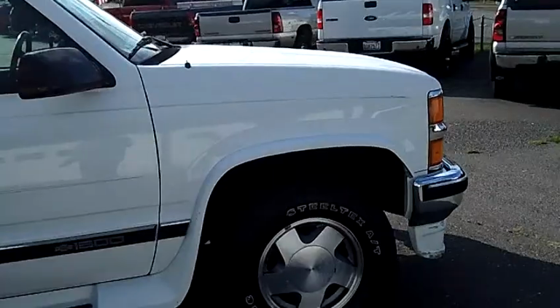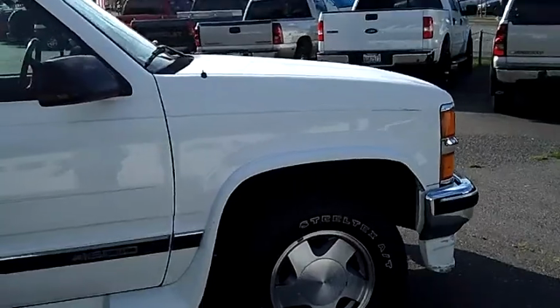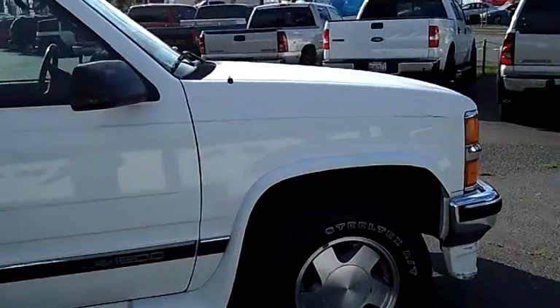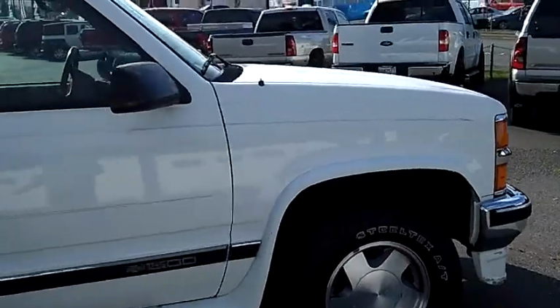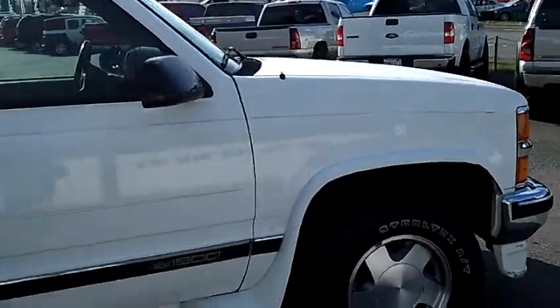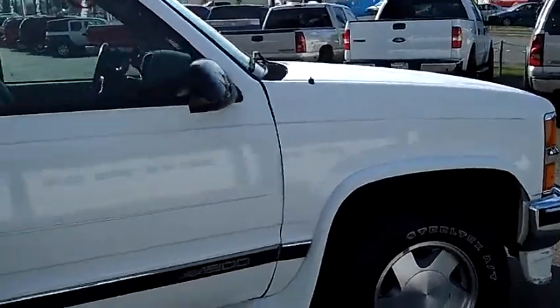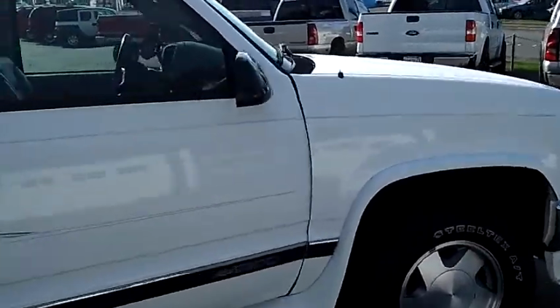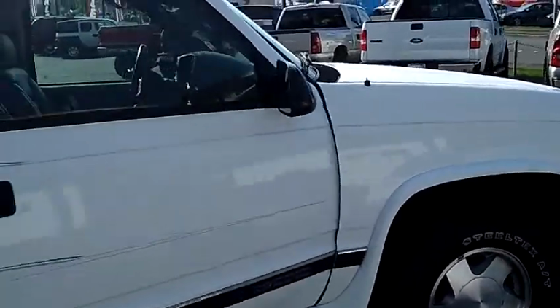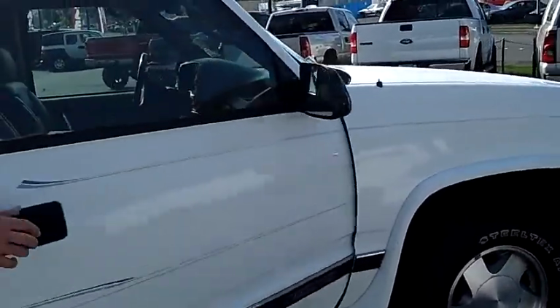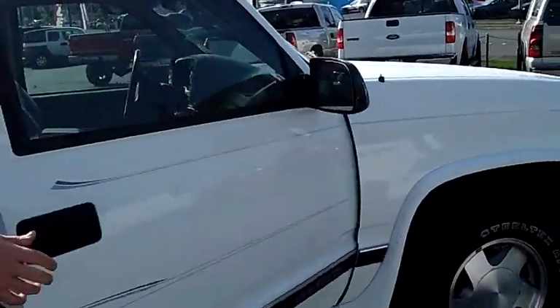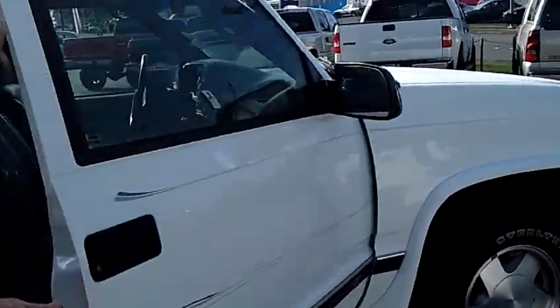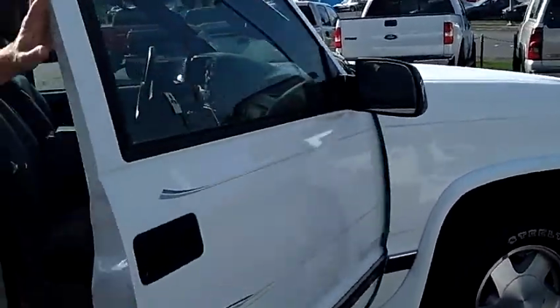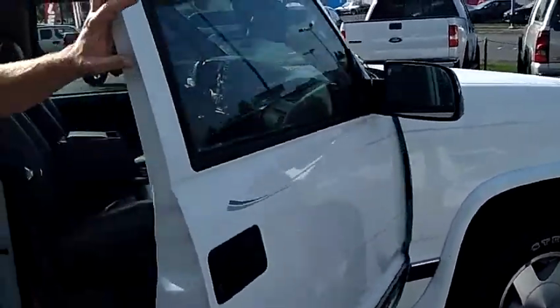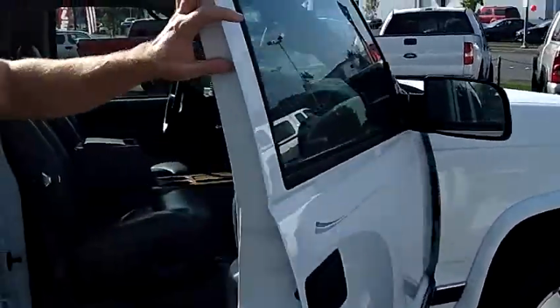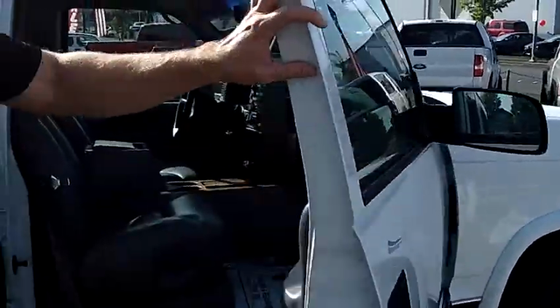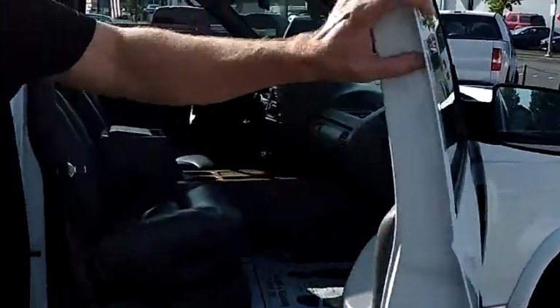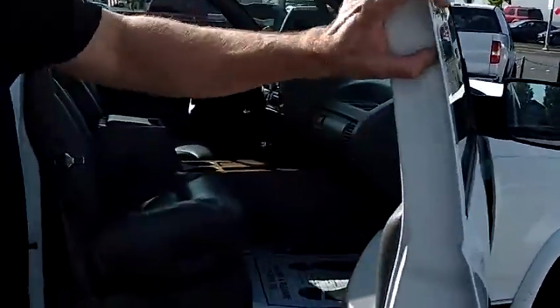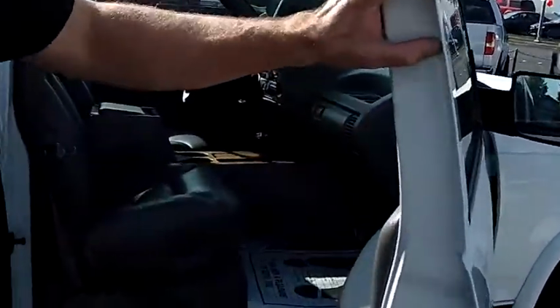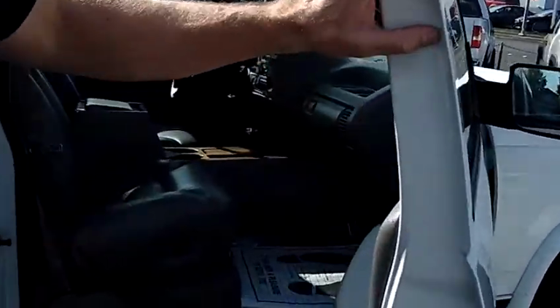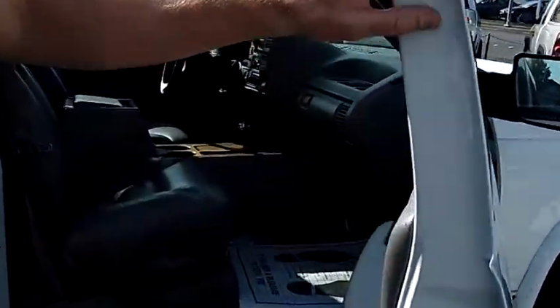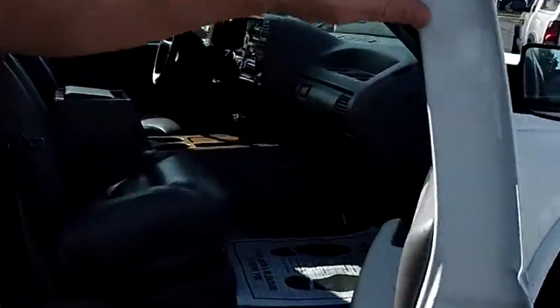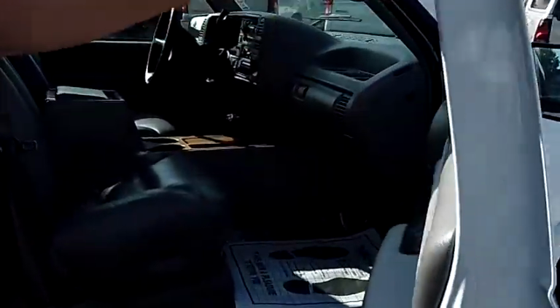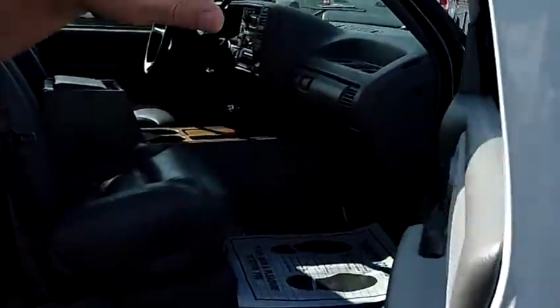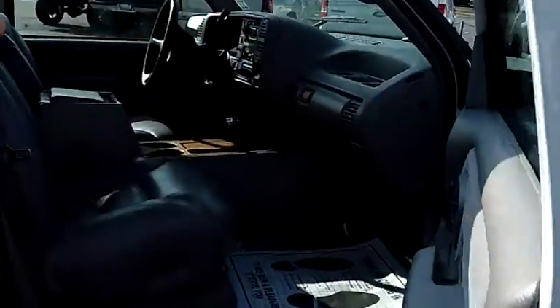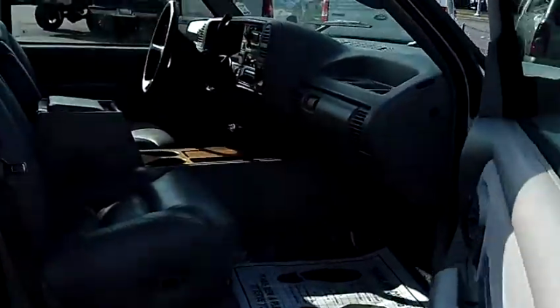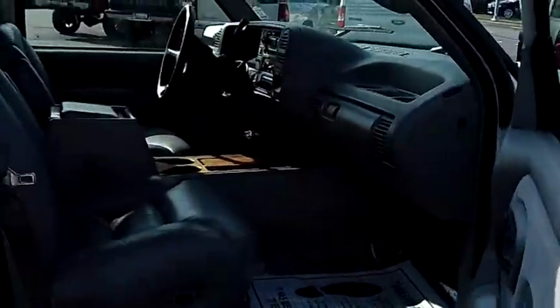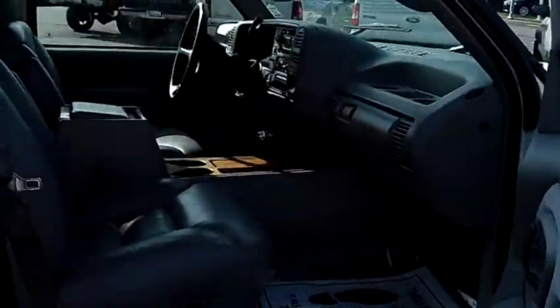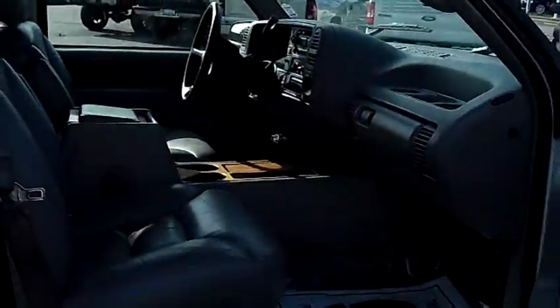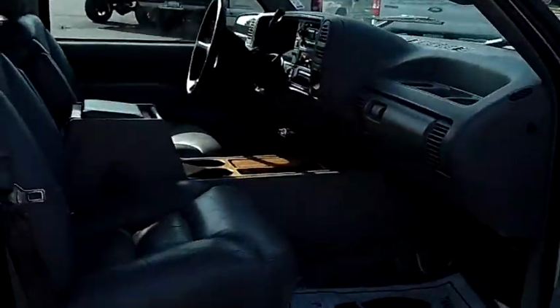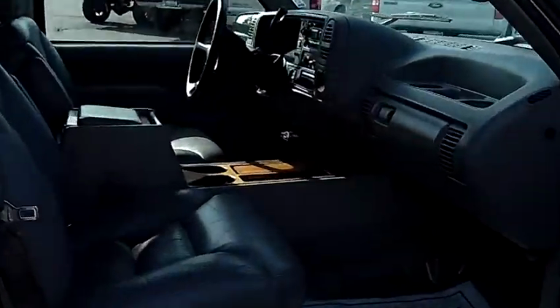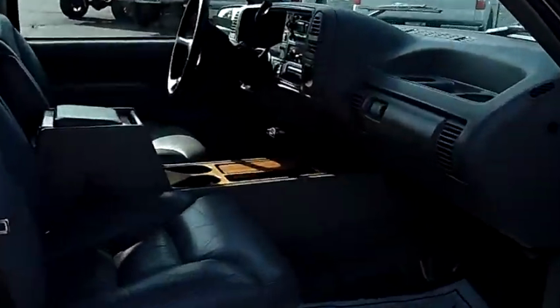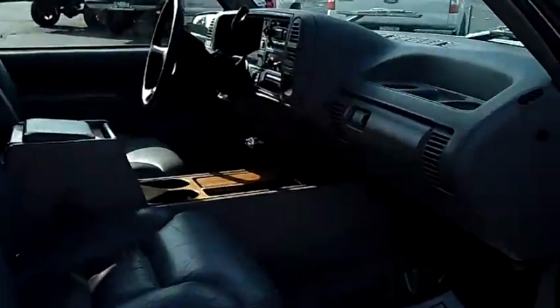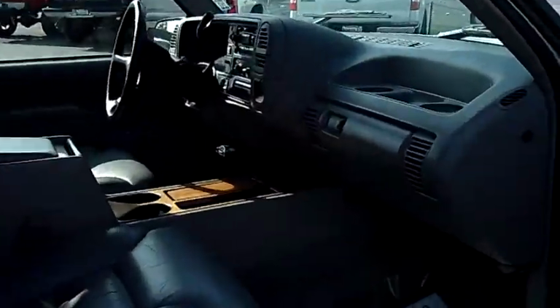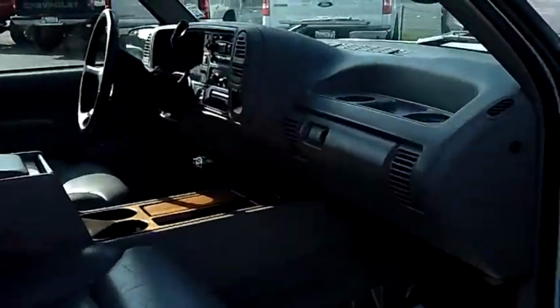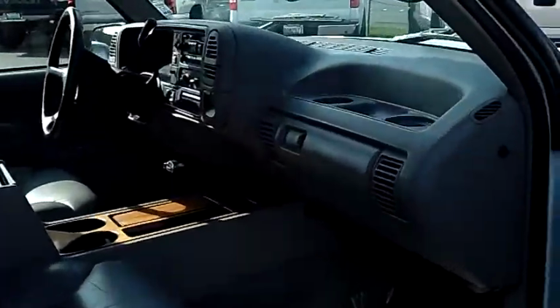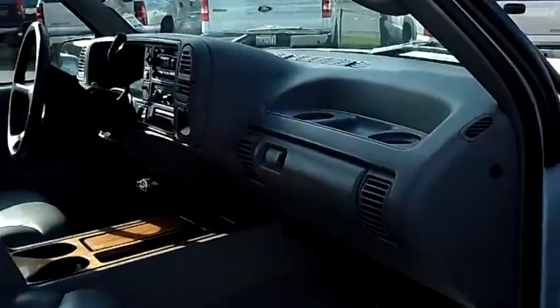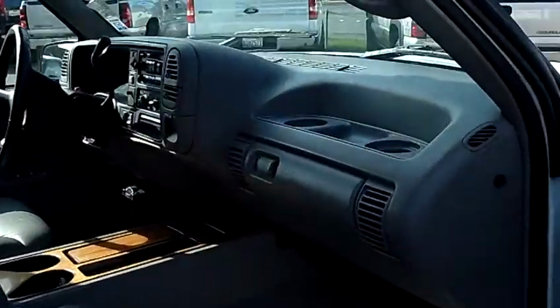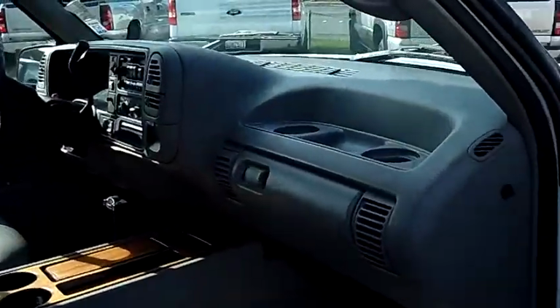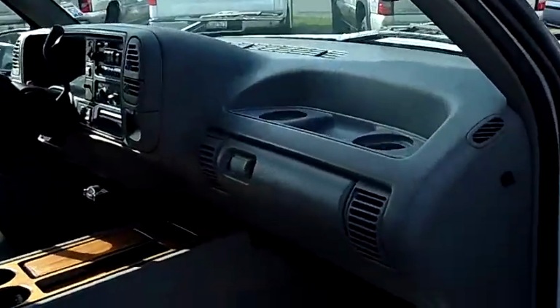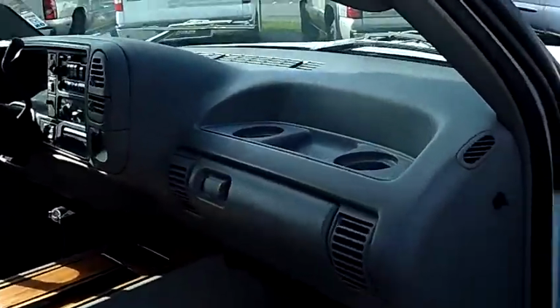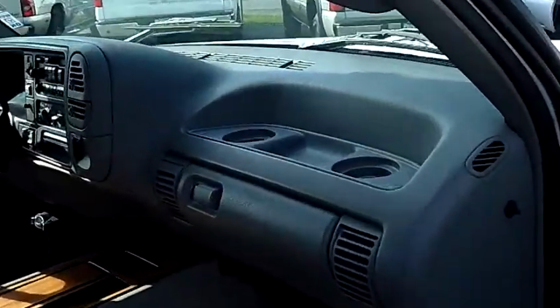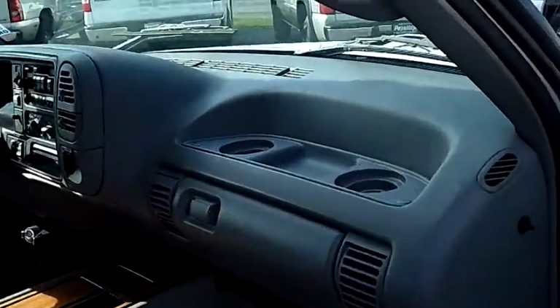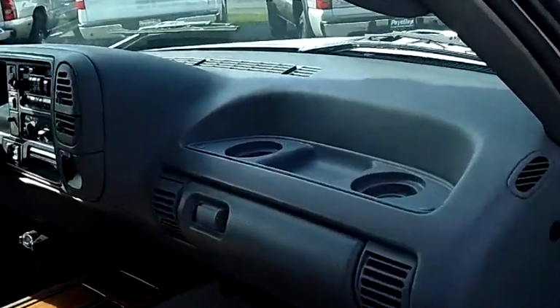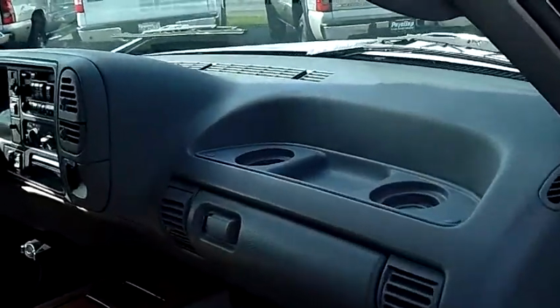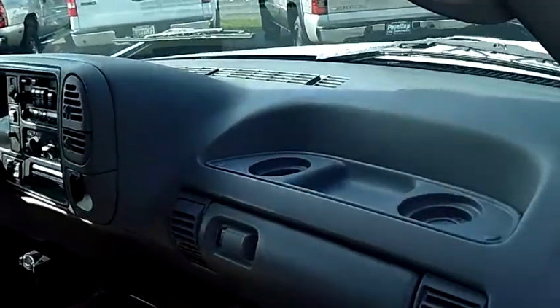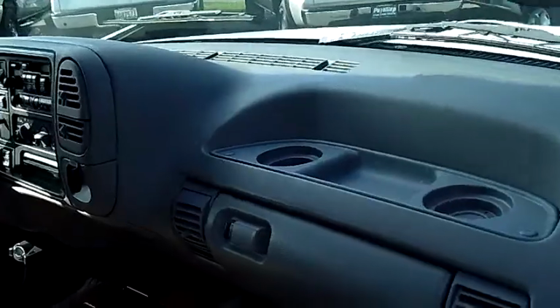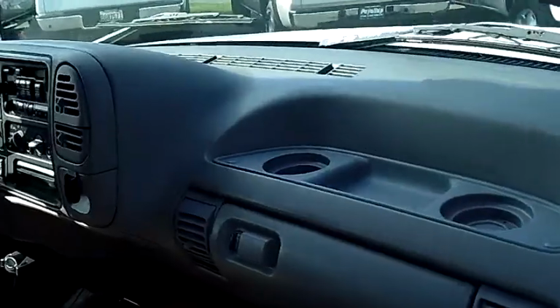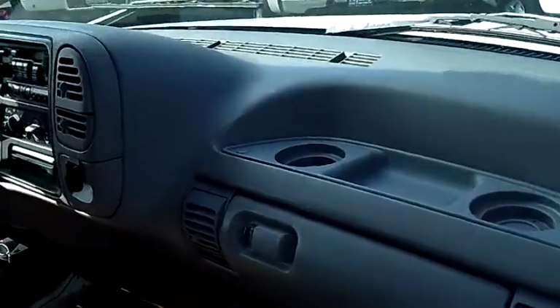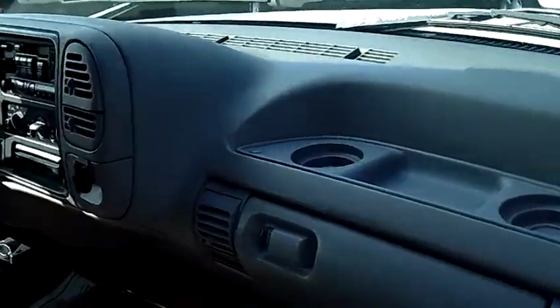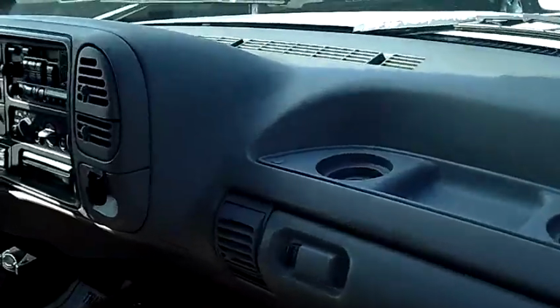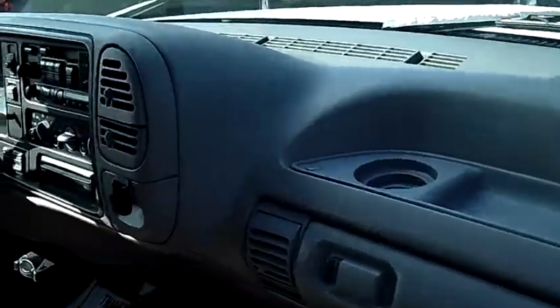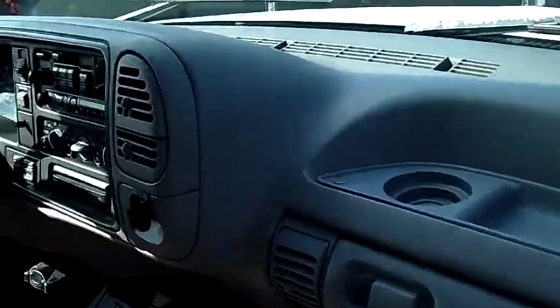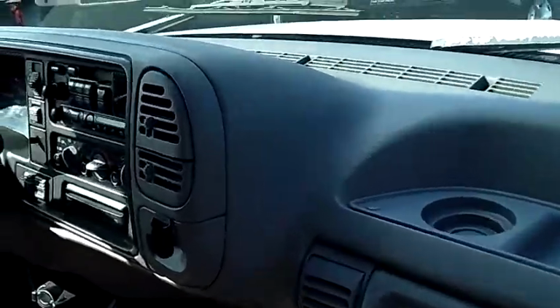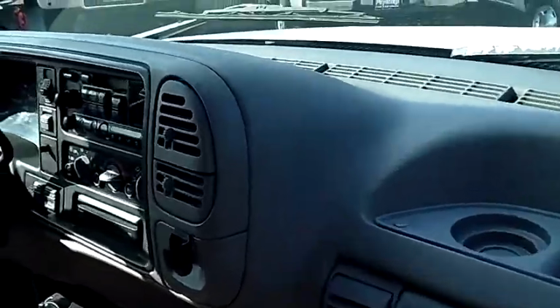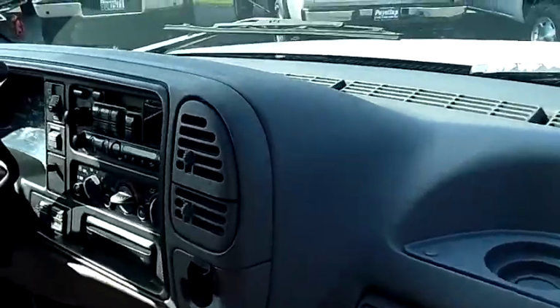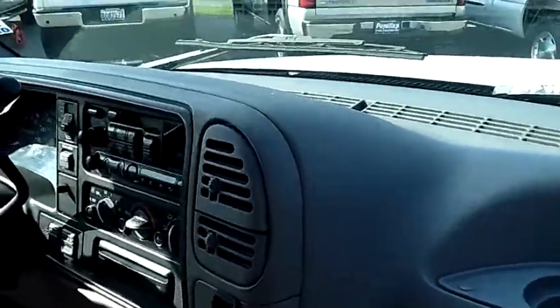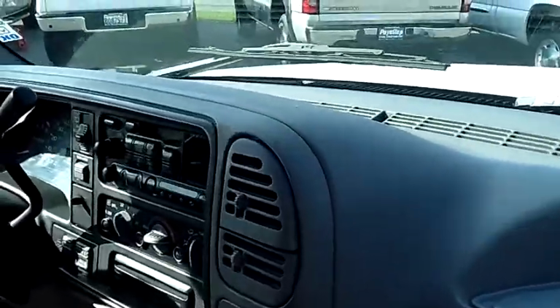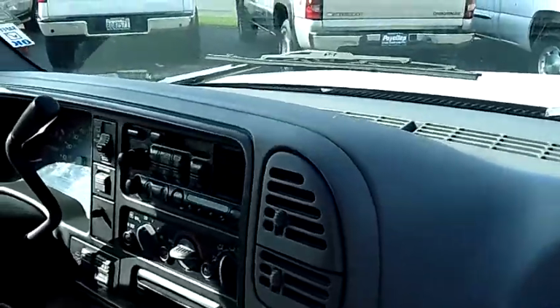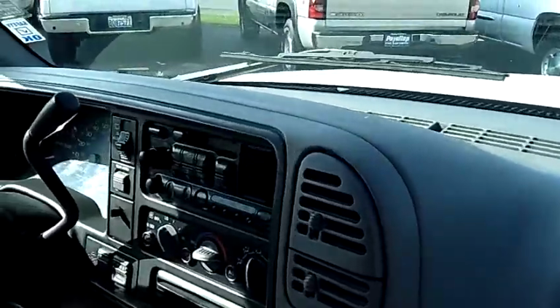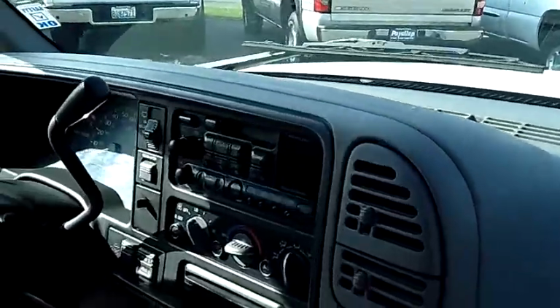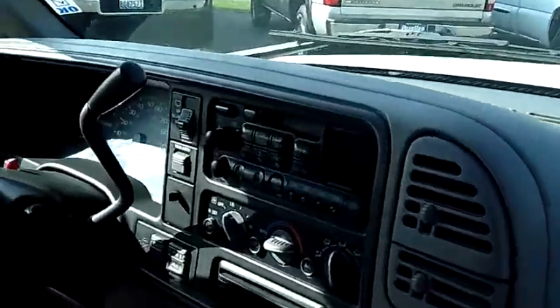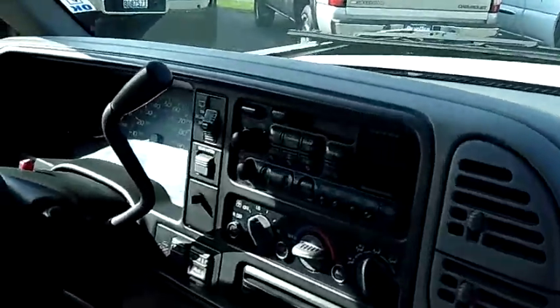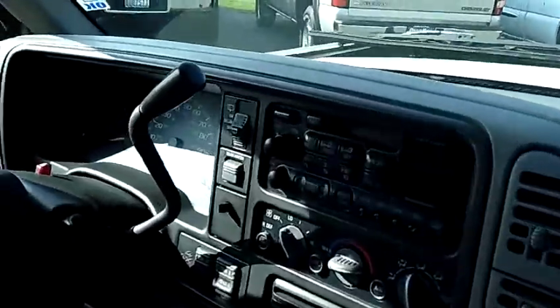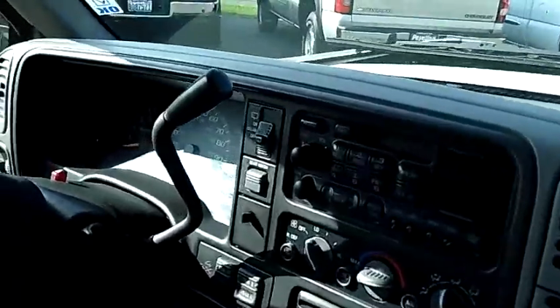Take a look at the inside here — you'll notice that the leather seats are still in excellent condition. The dash, the carpeting, everything is still in really, really nice condition.